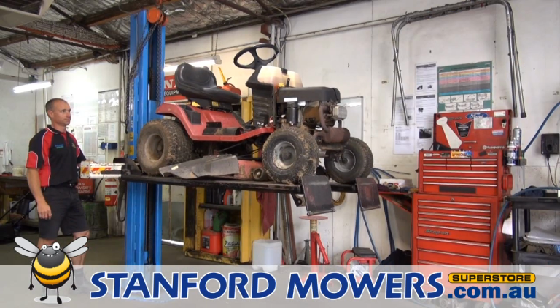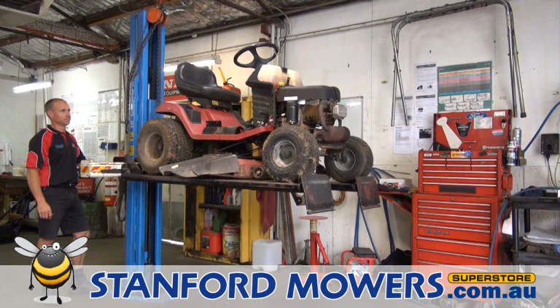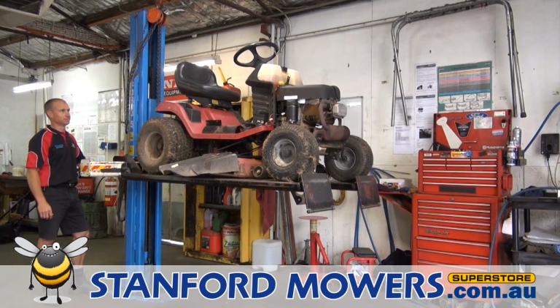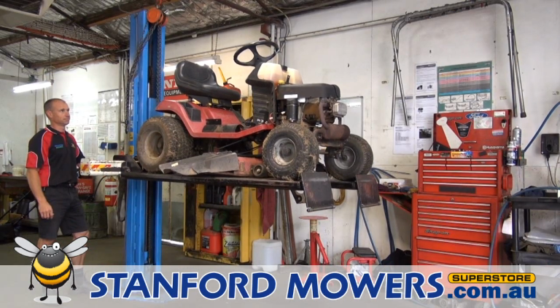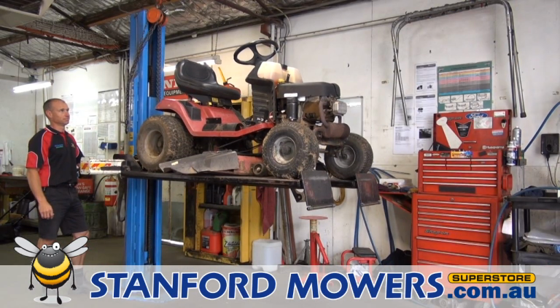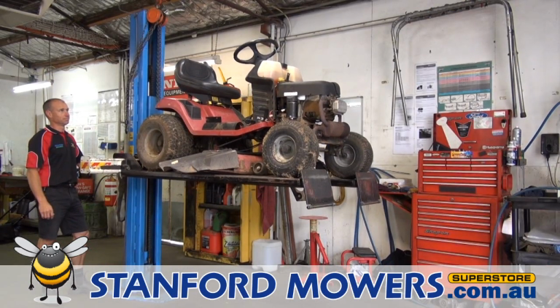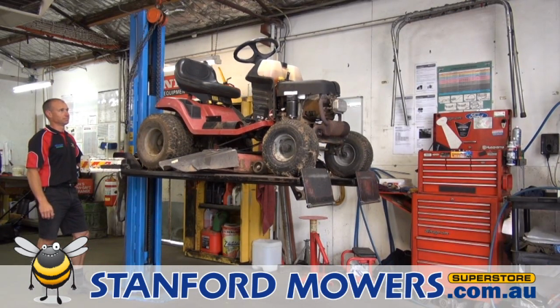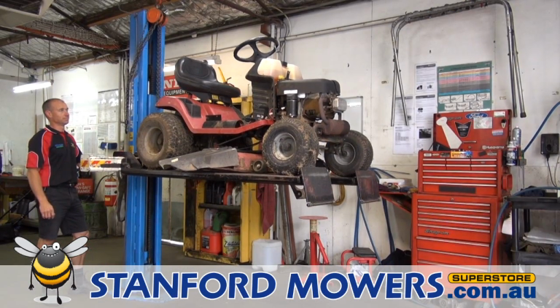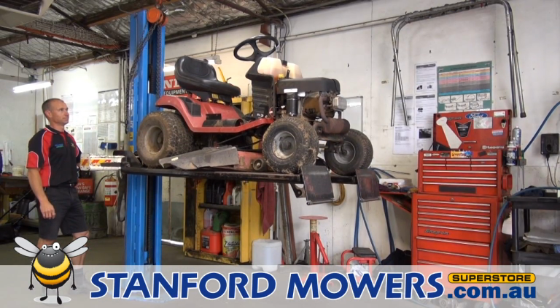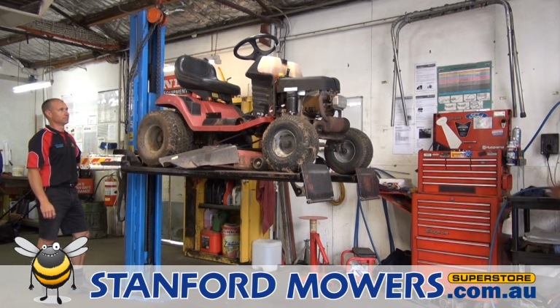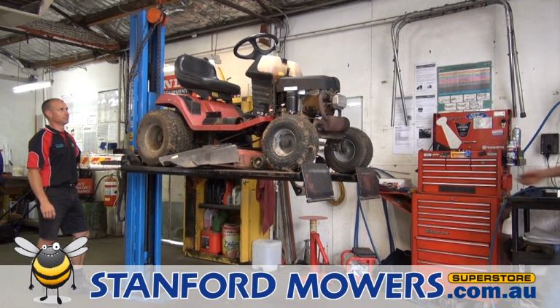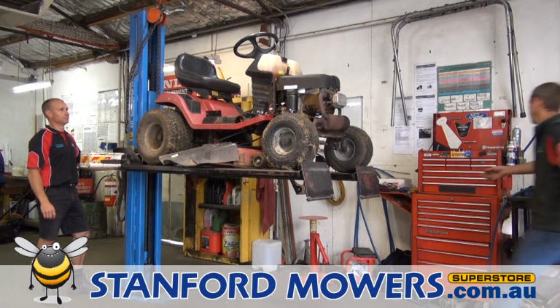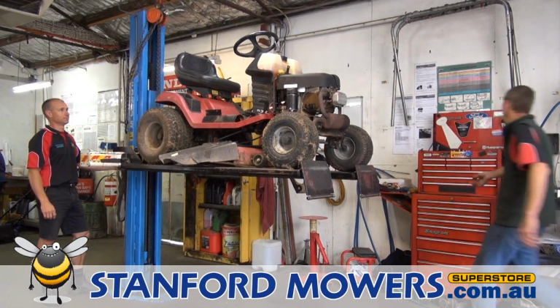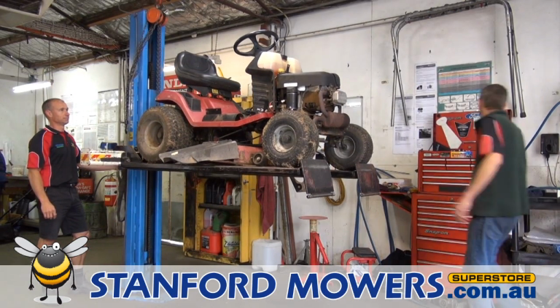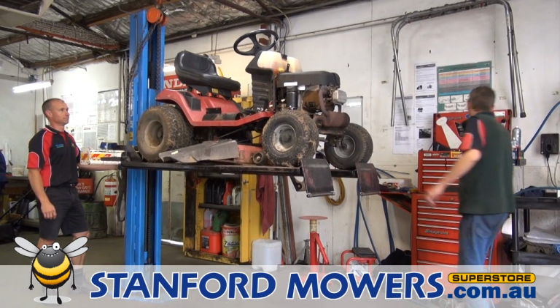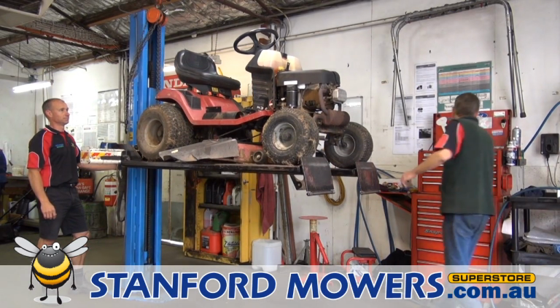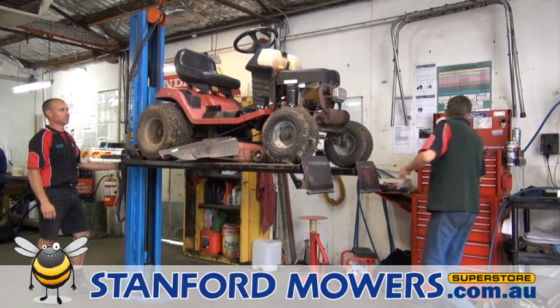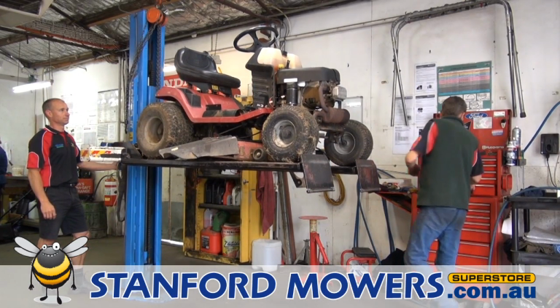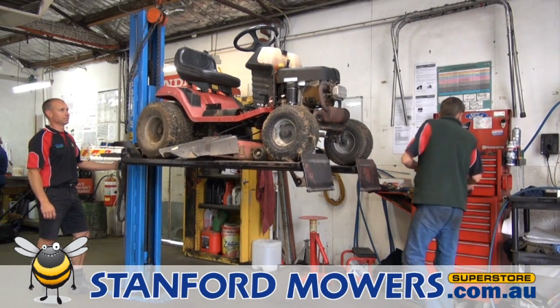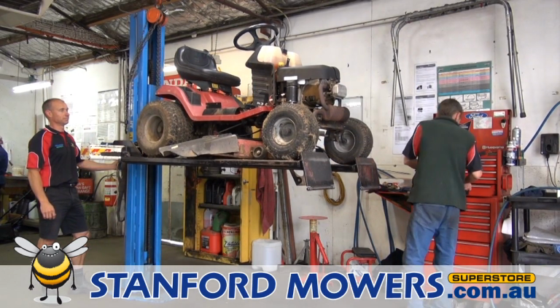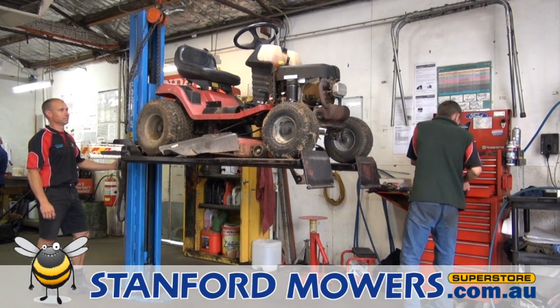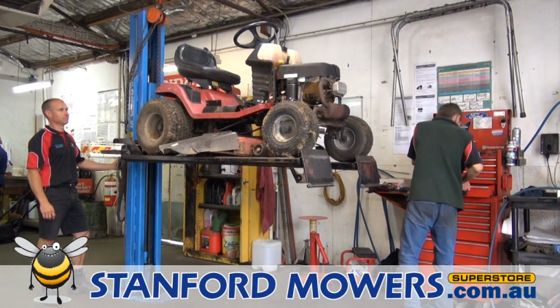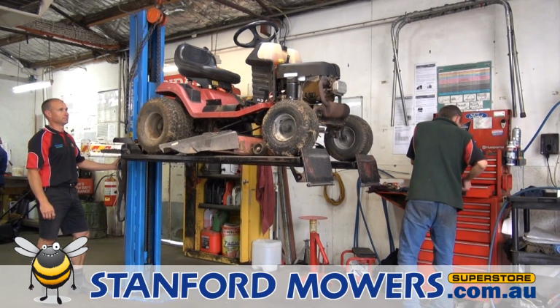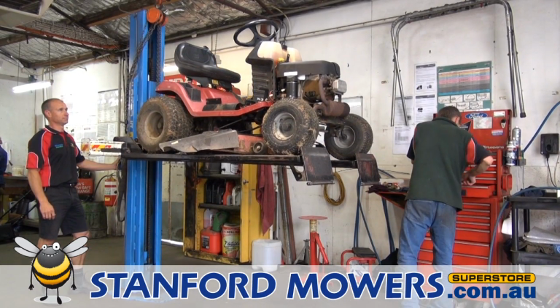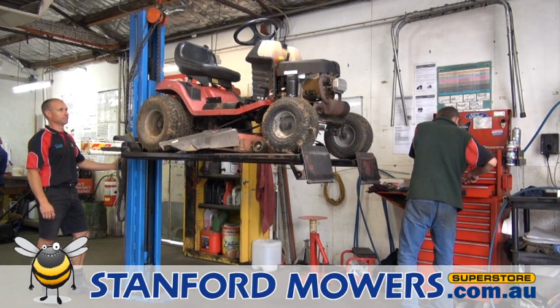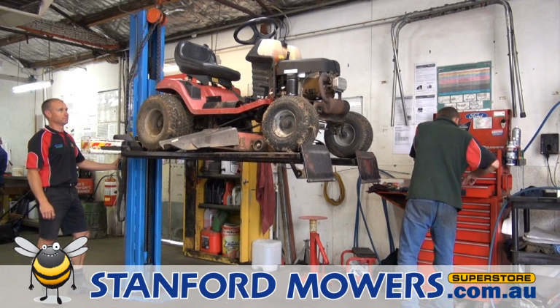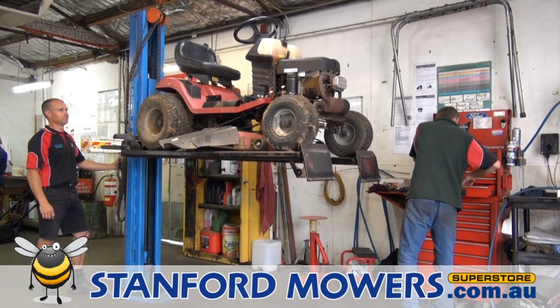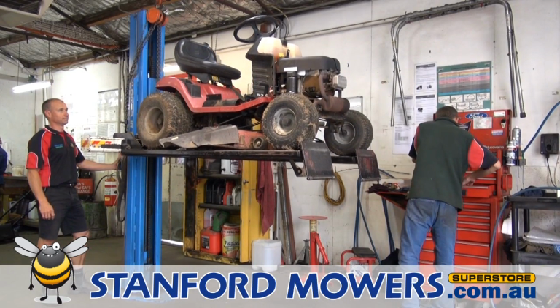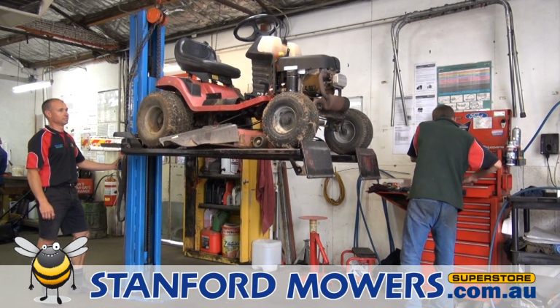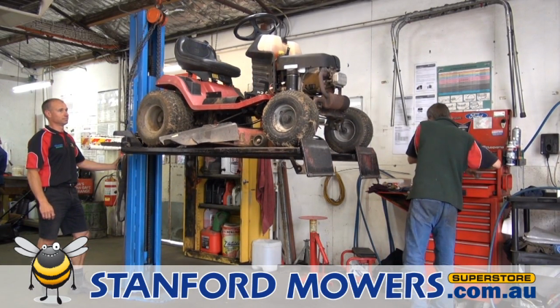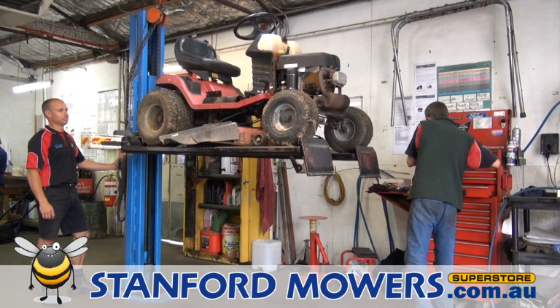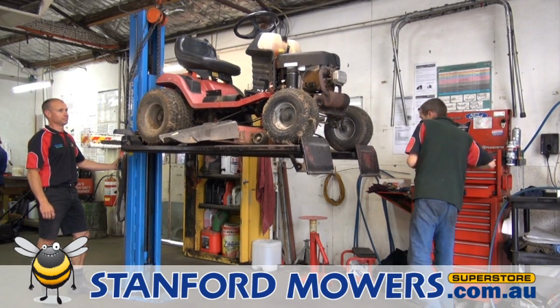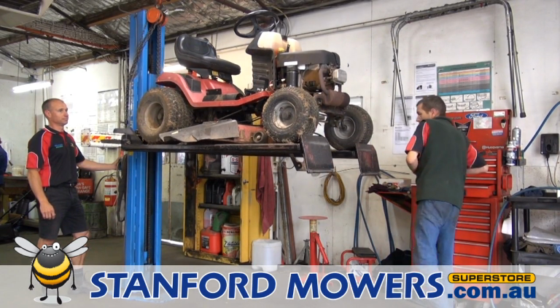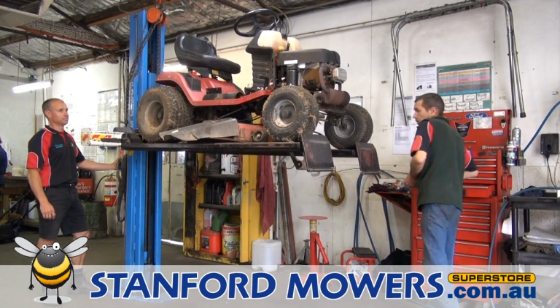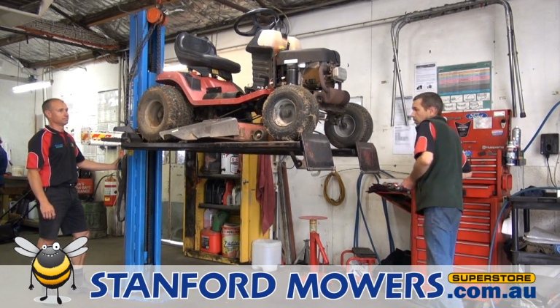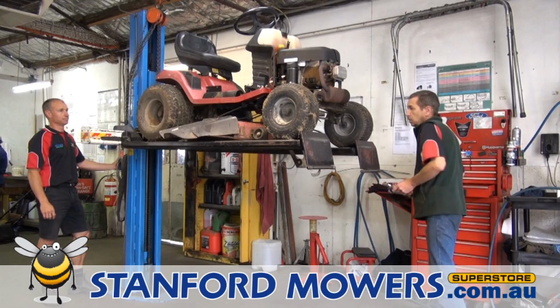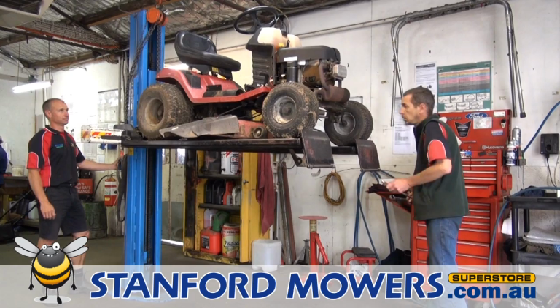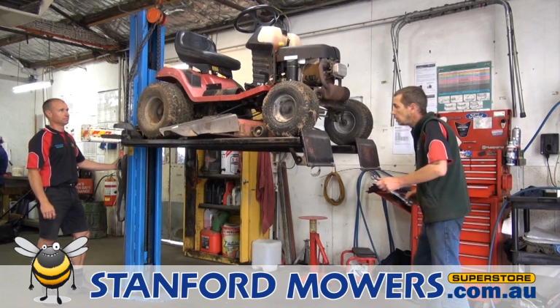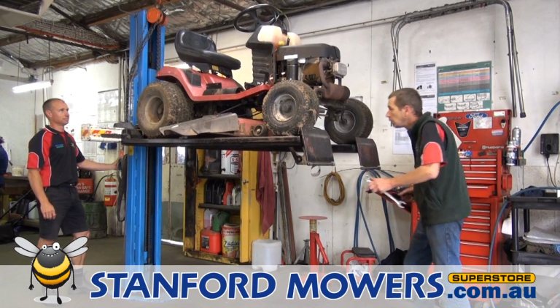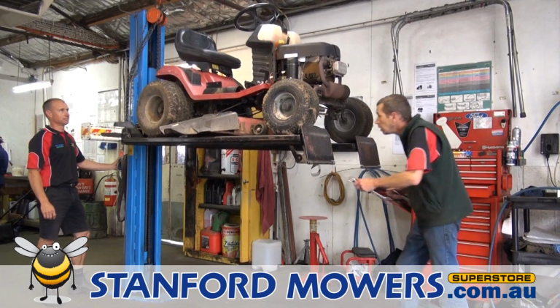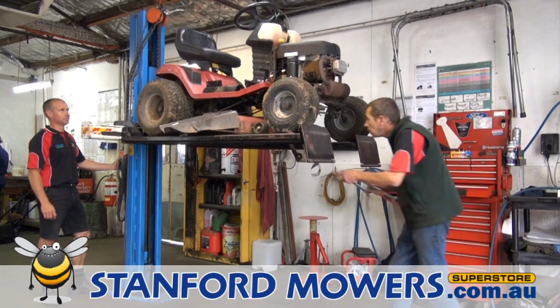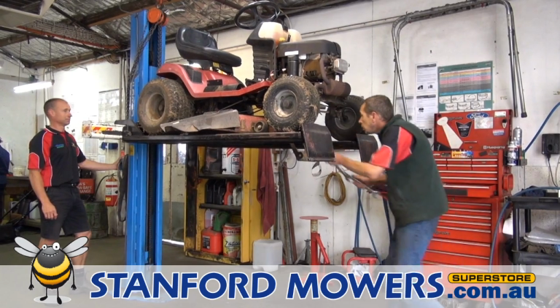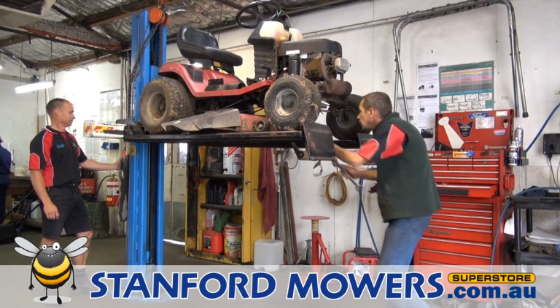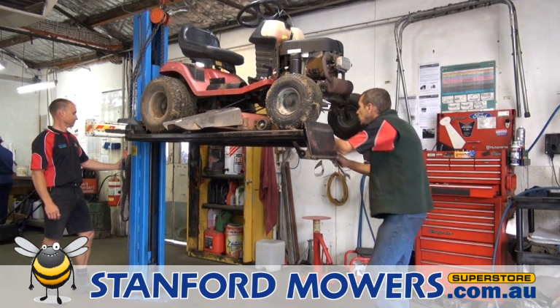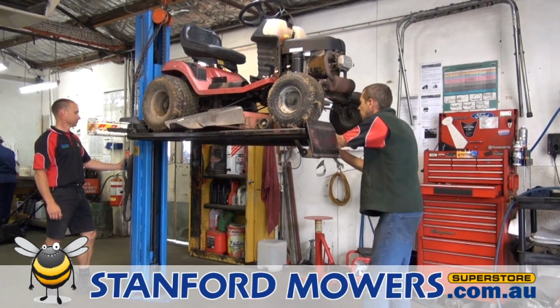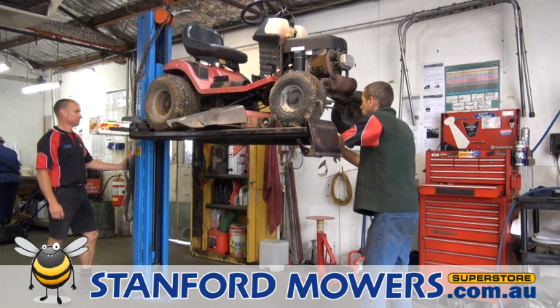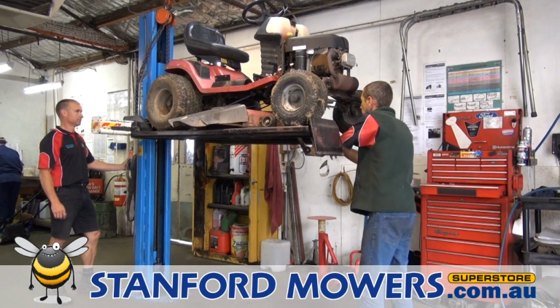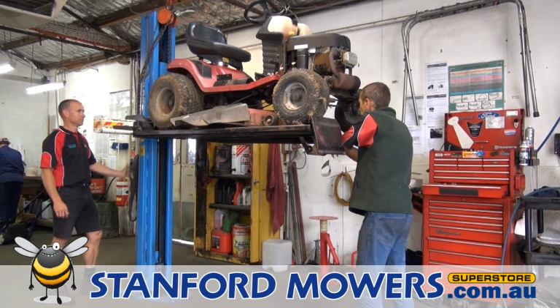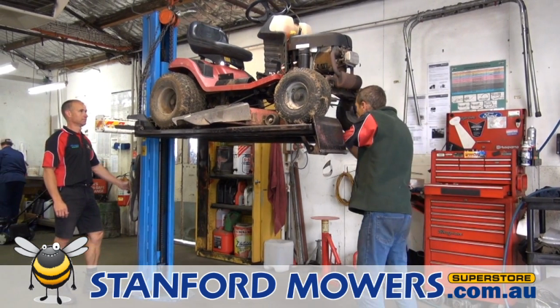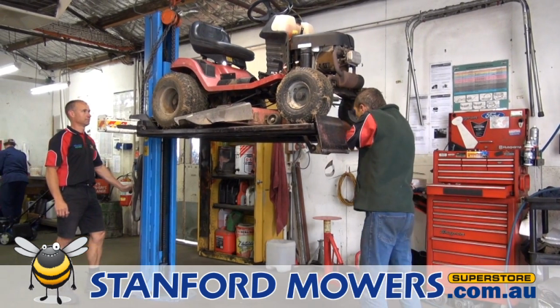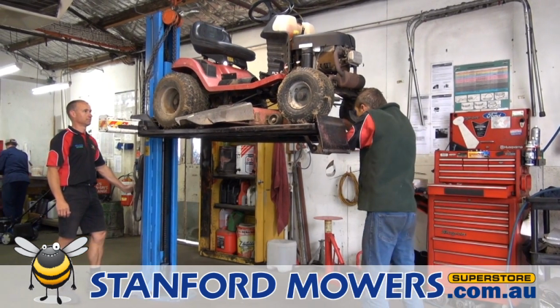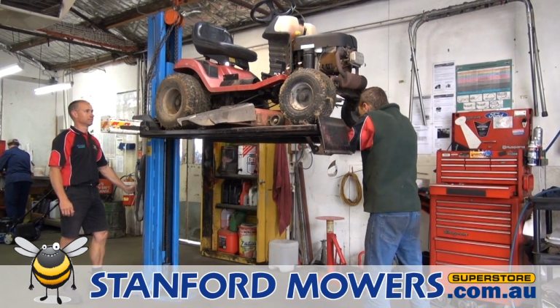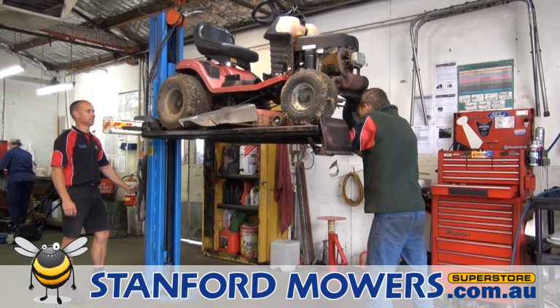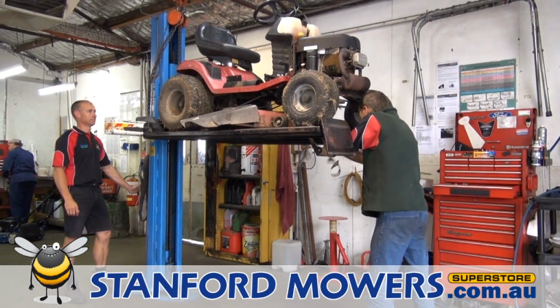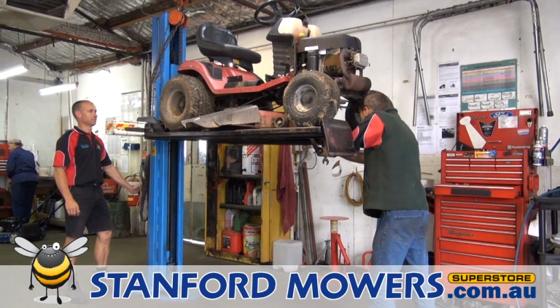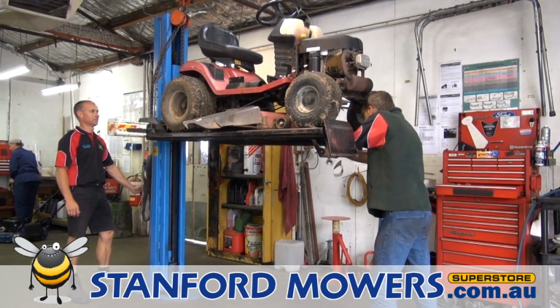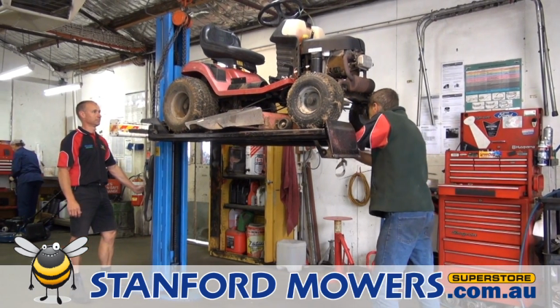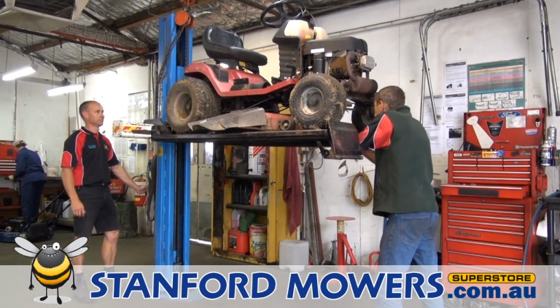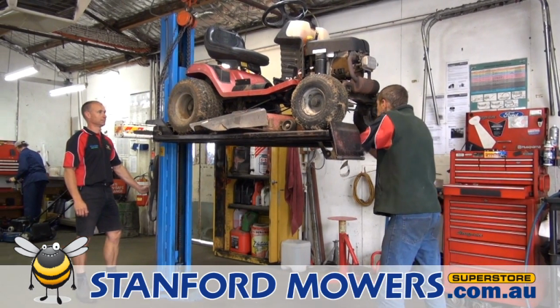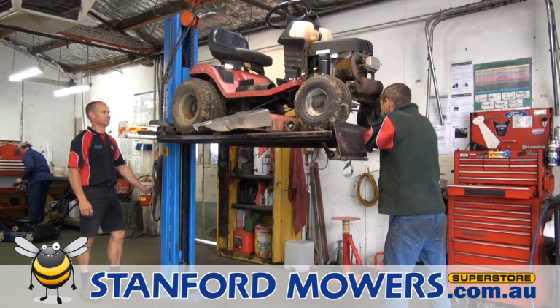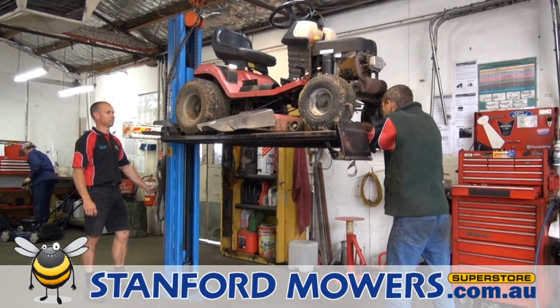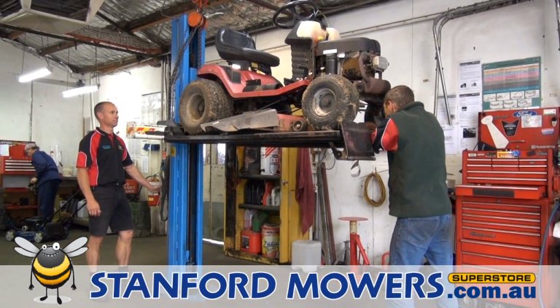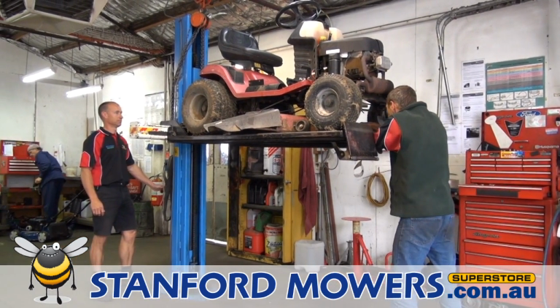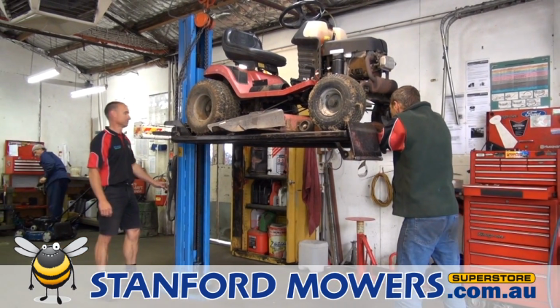When it comes time to service or repair your products, we have a workshop with factory trained mechanics and all the tools to get you back on the job.